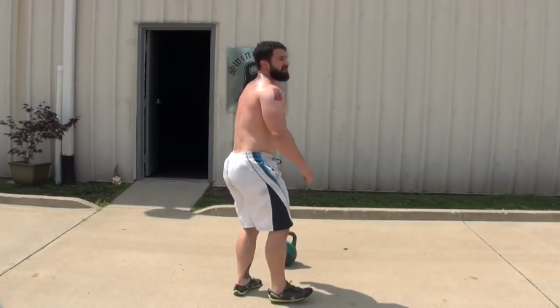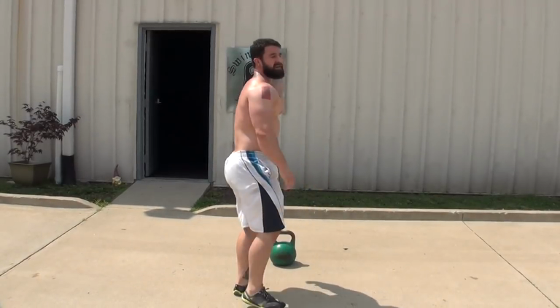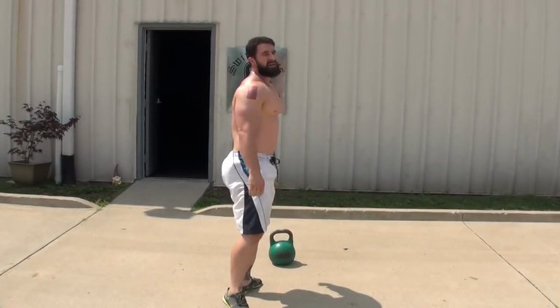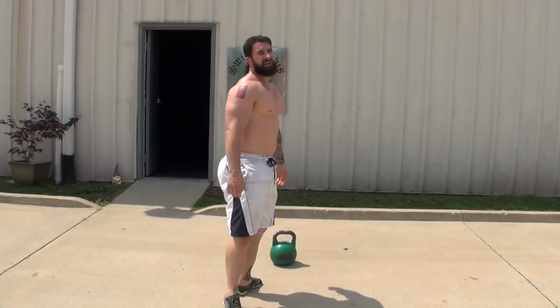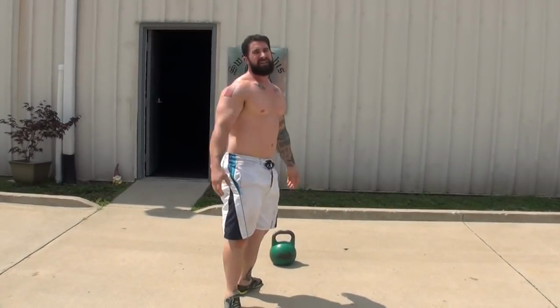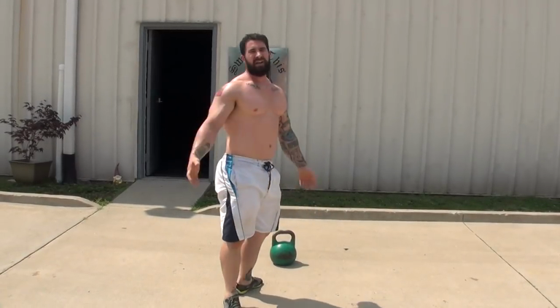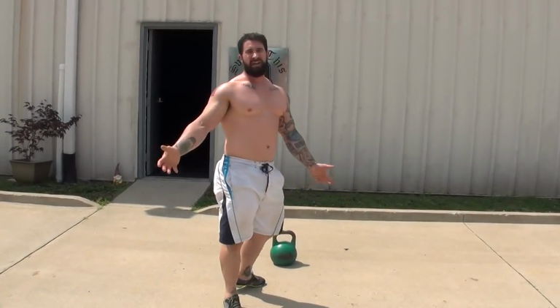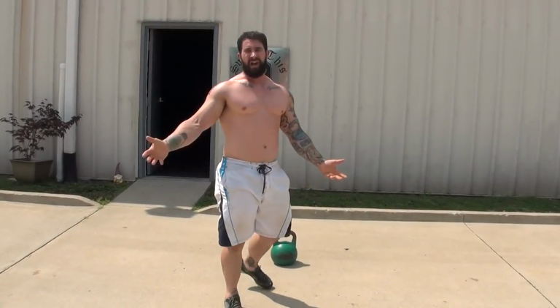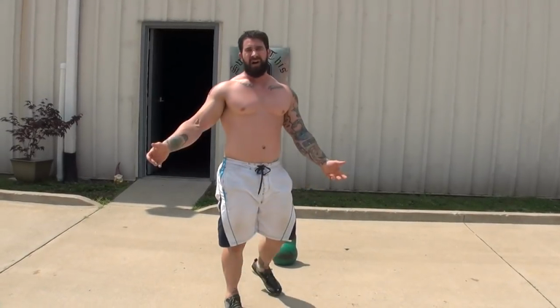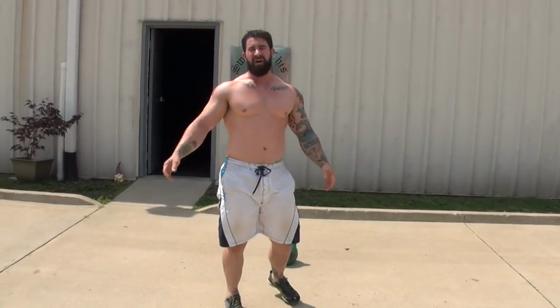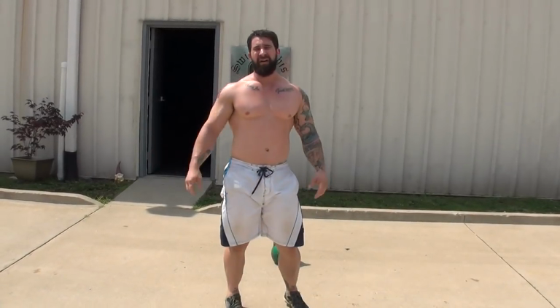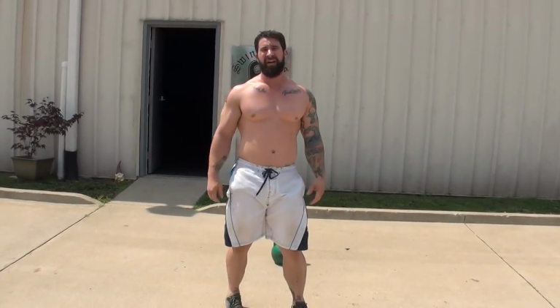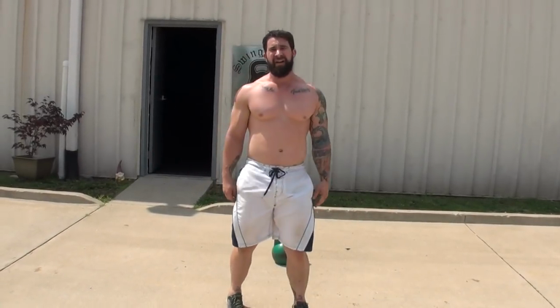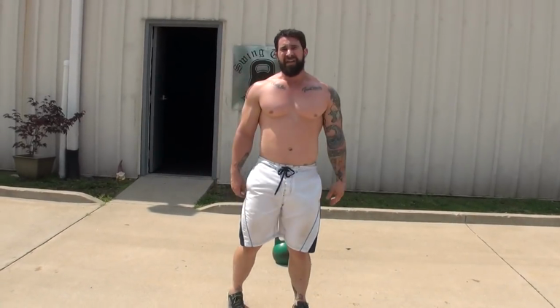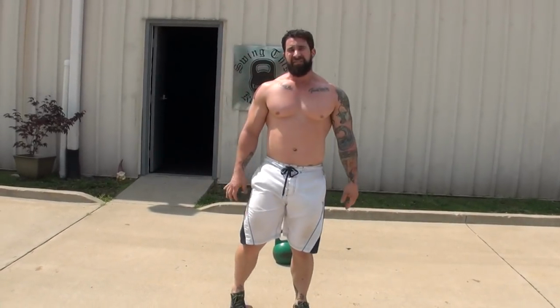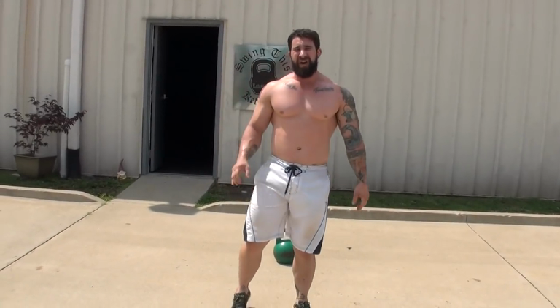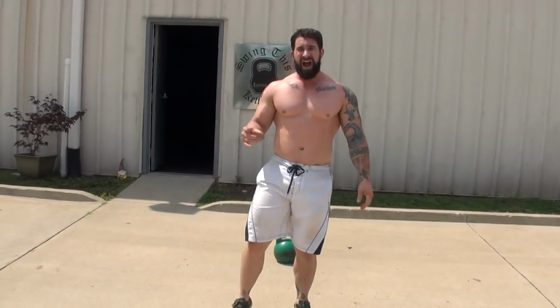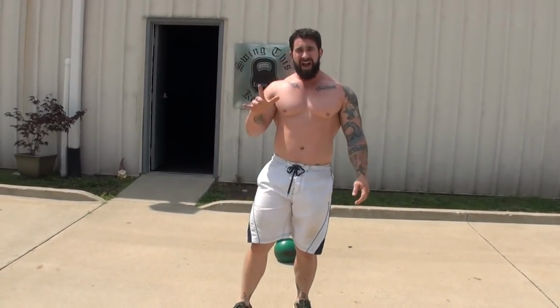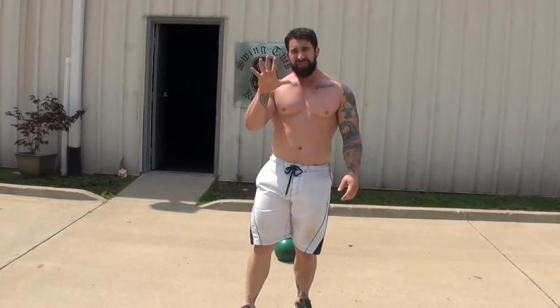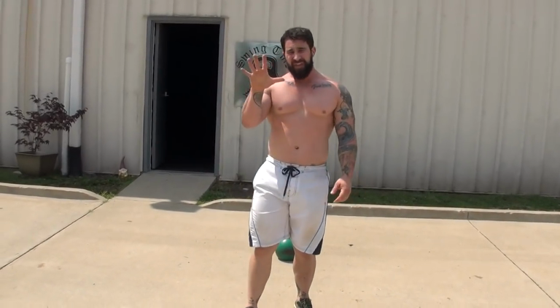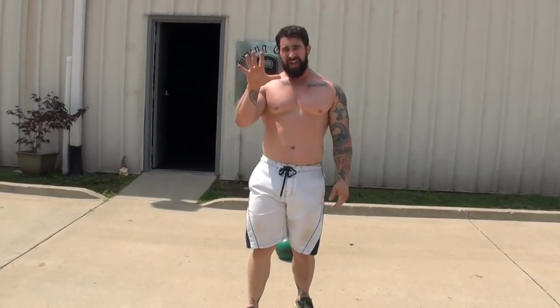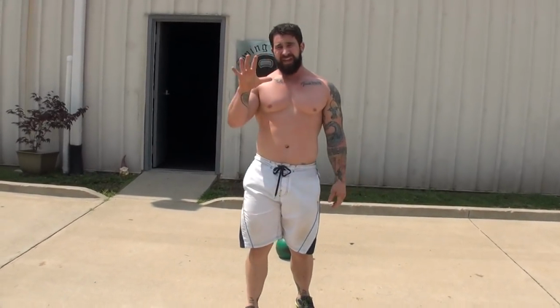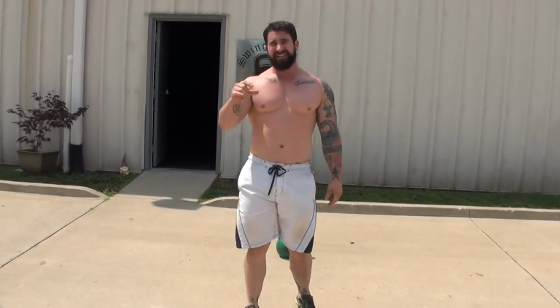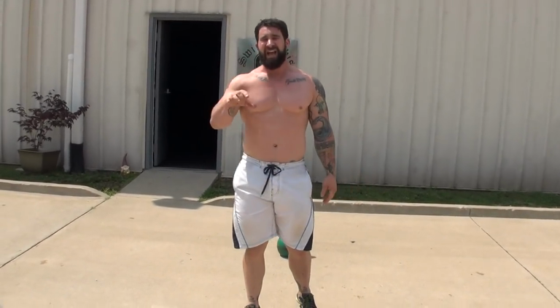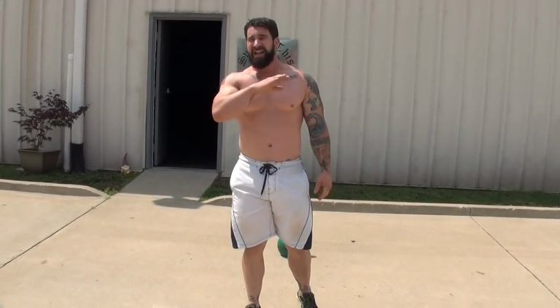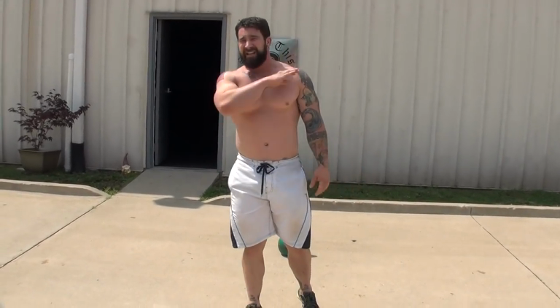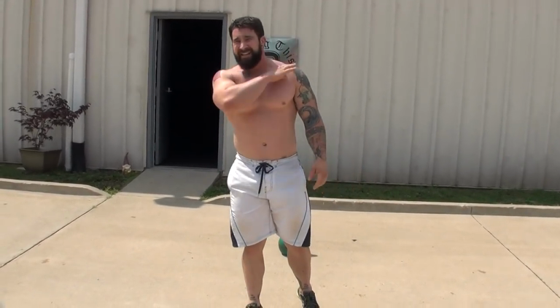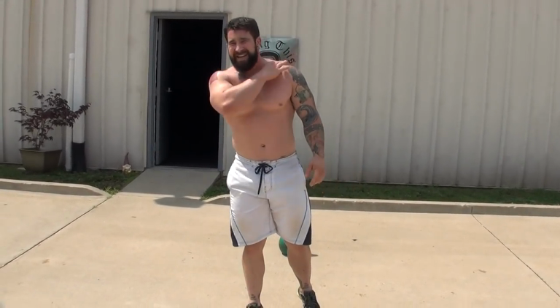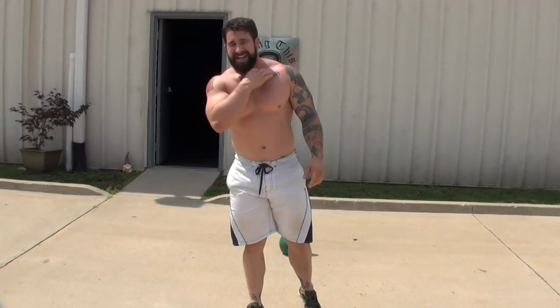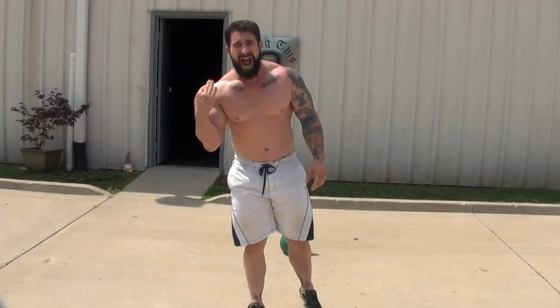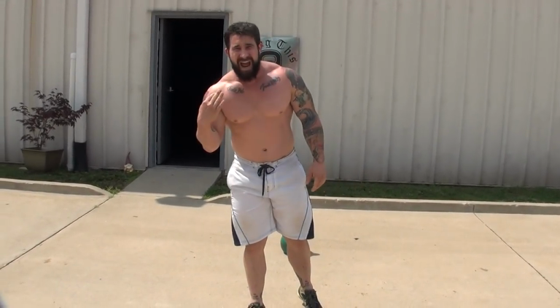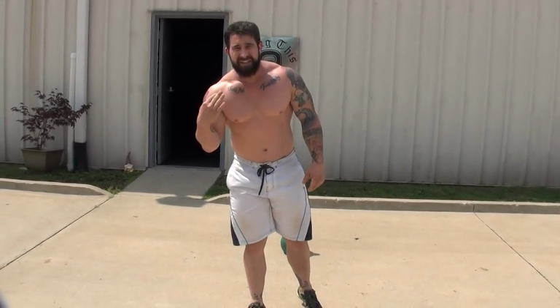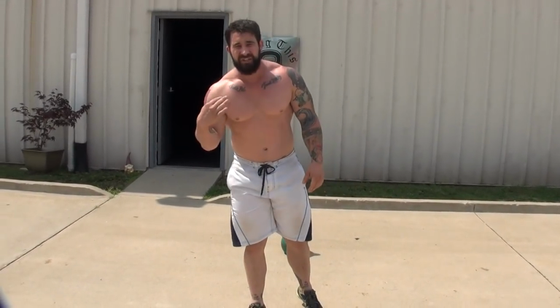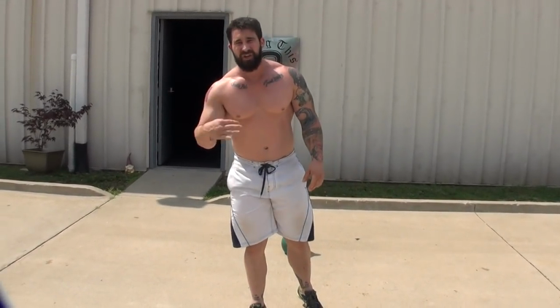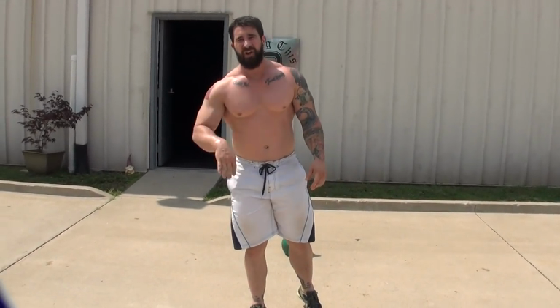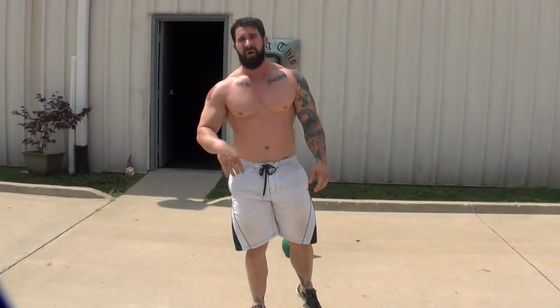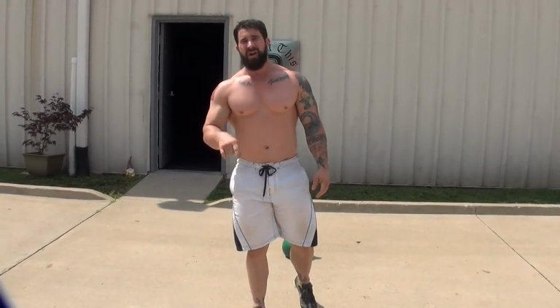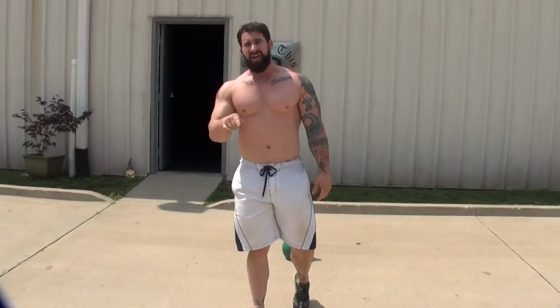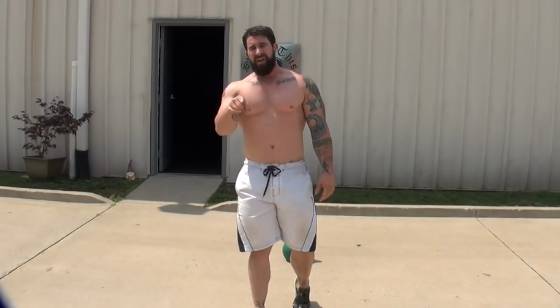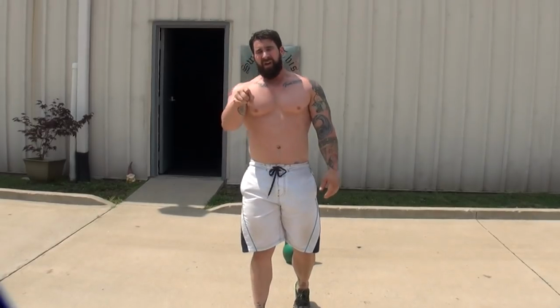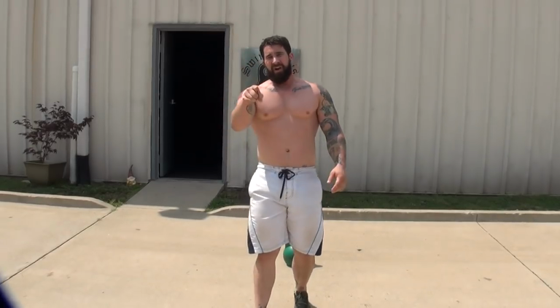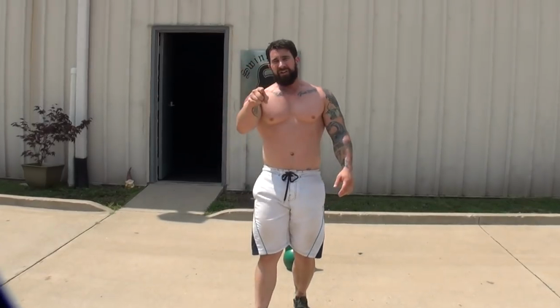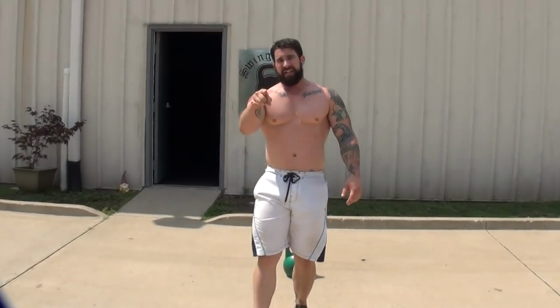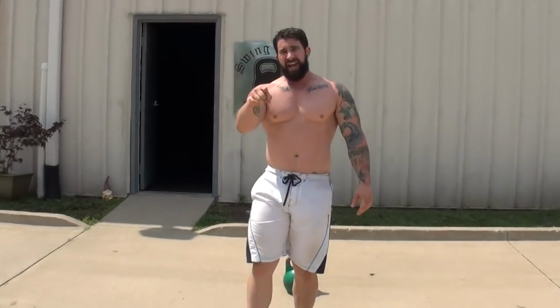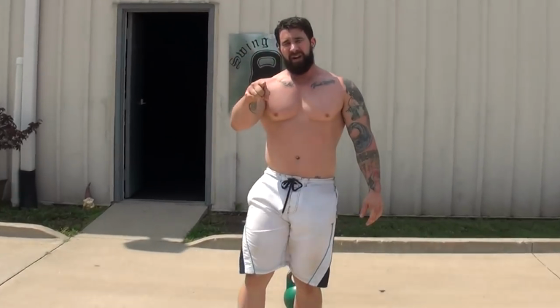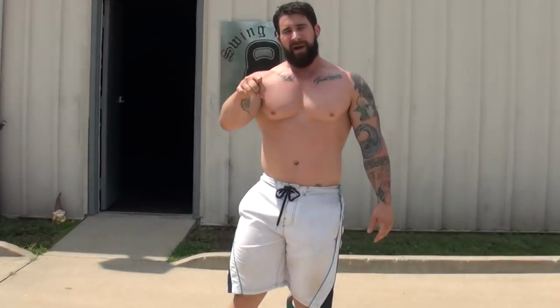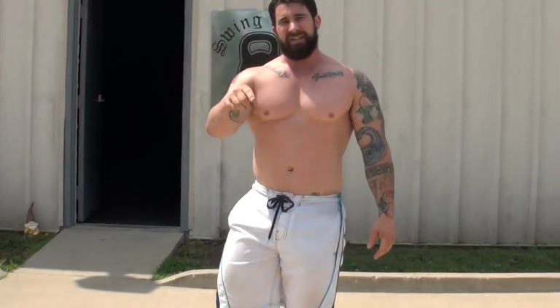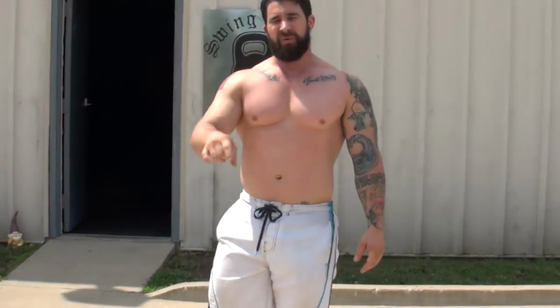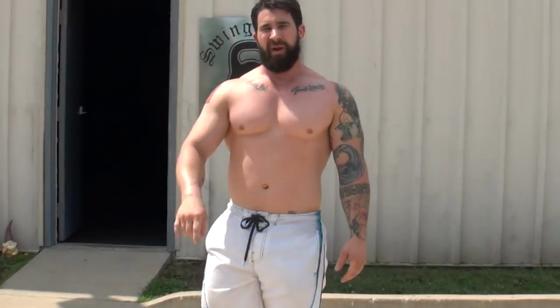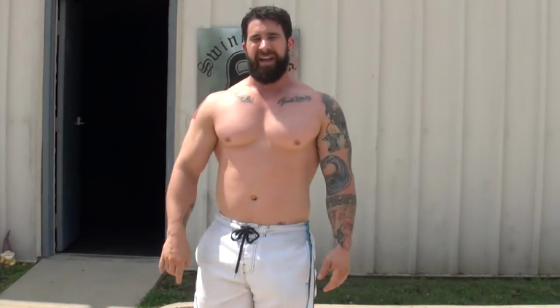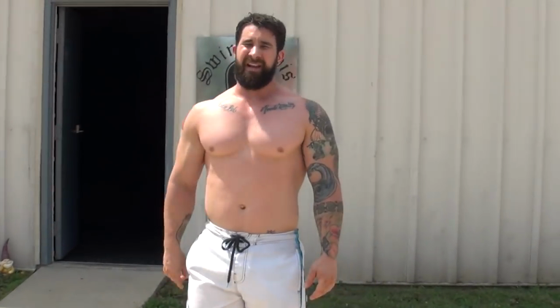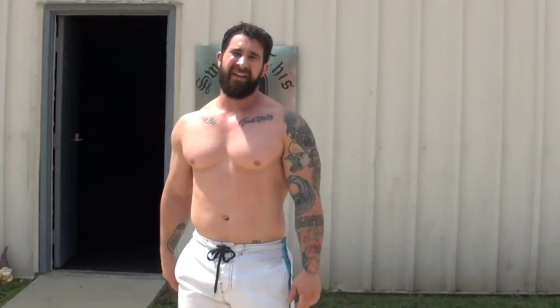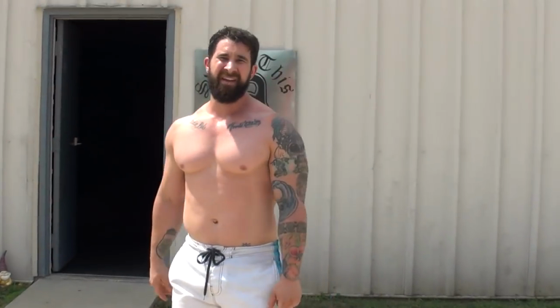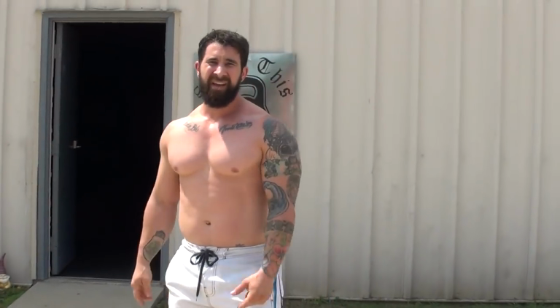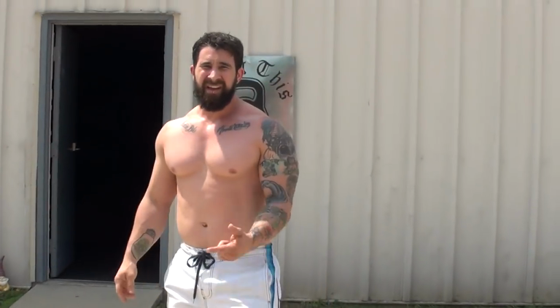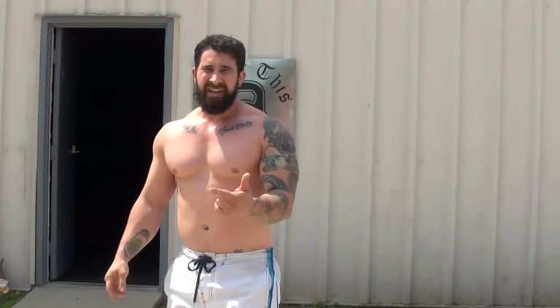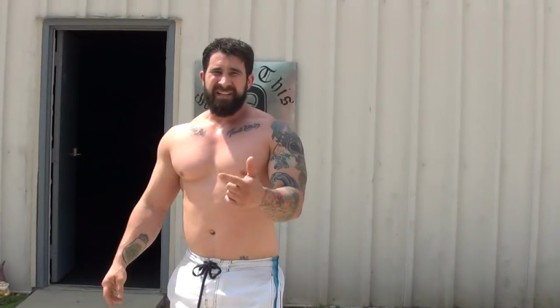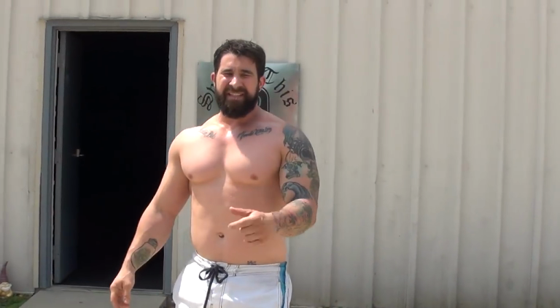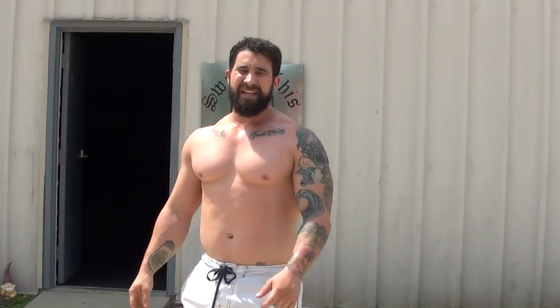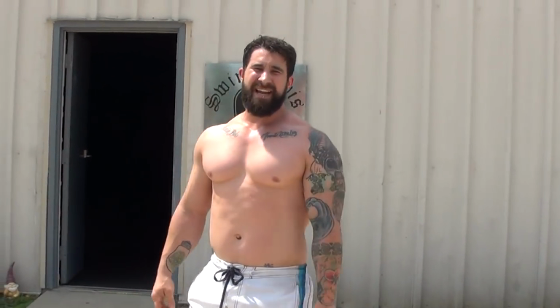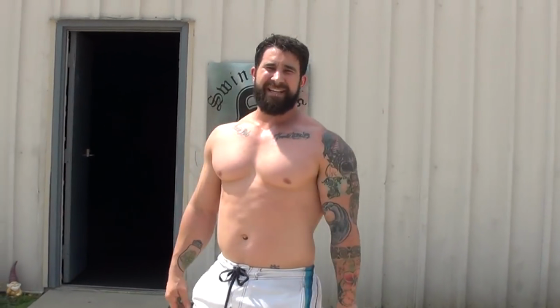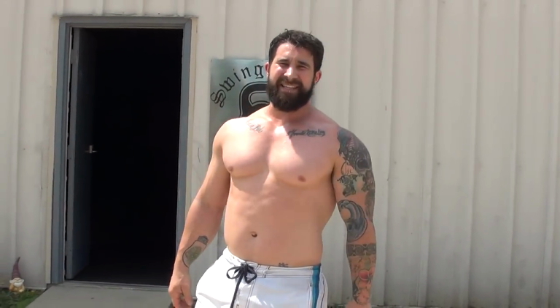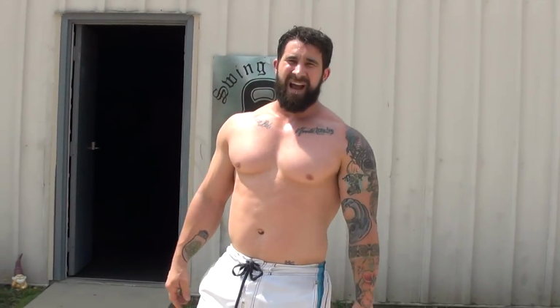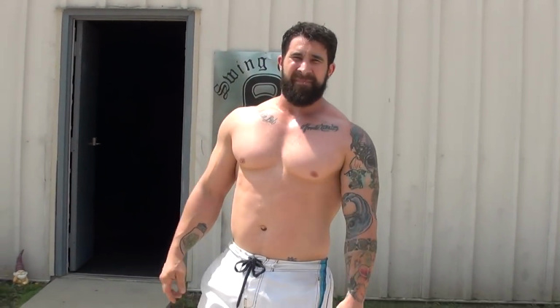And there you go — five things not to do on your kettlebell swing. See you next time.